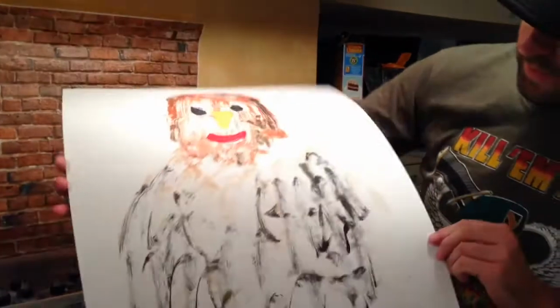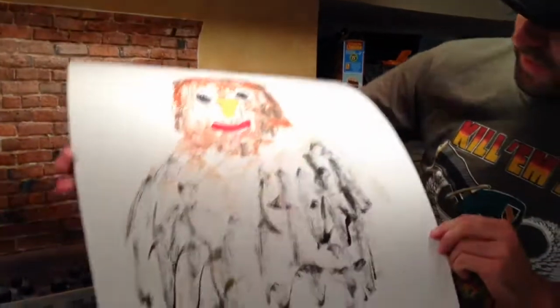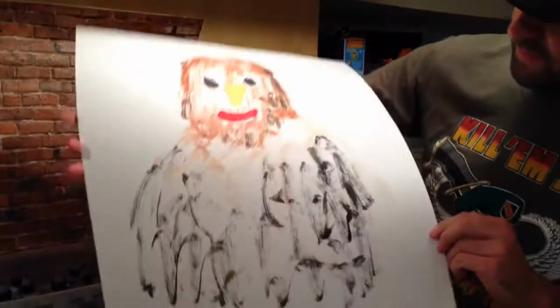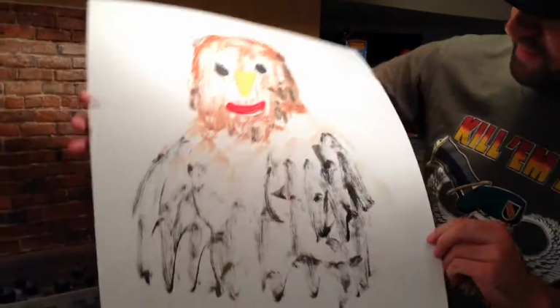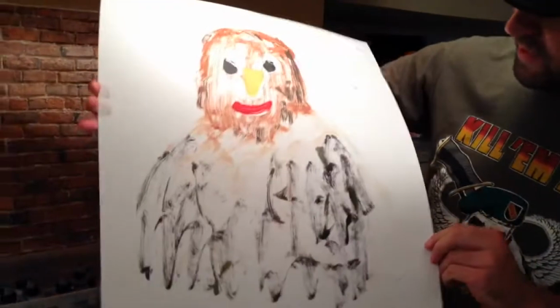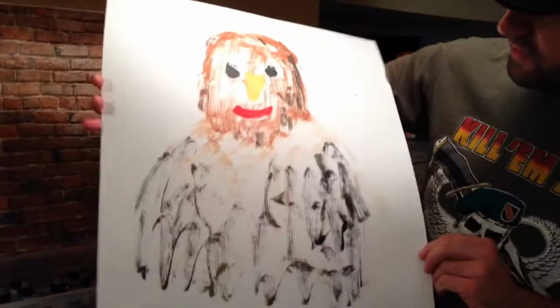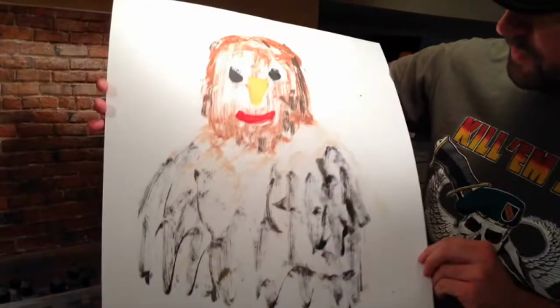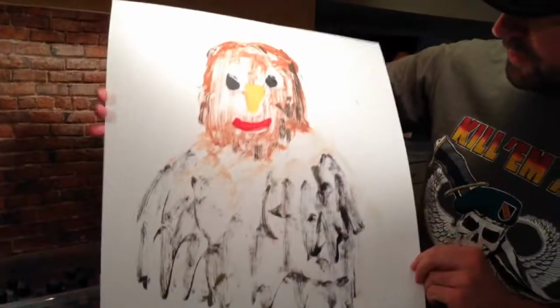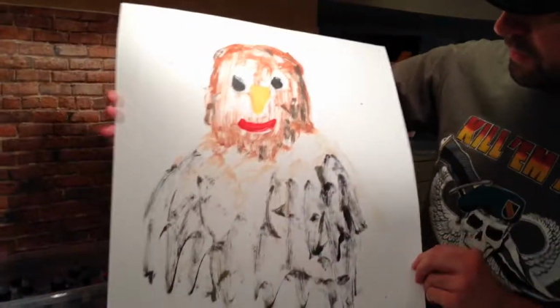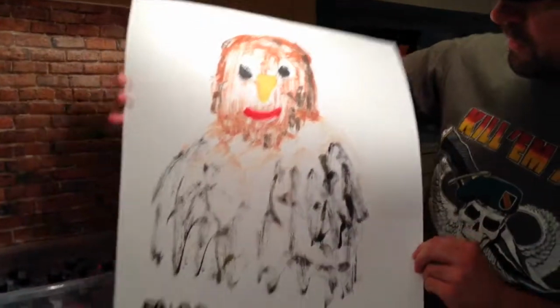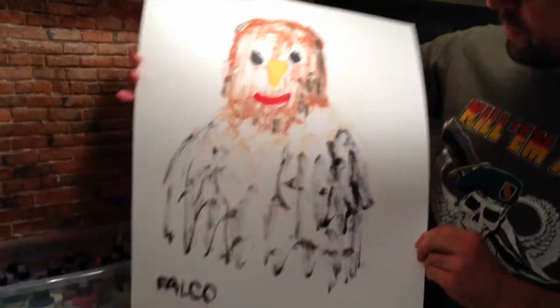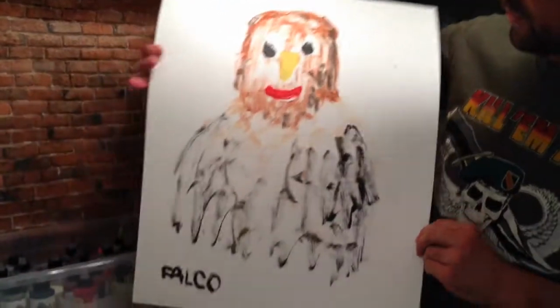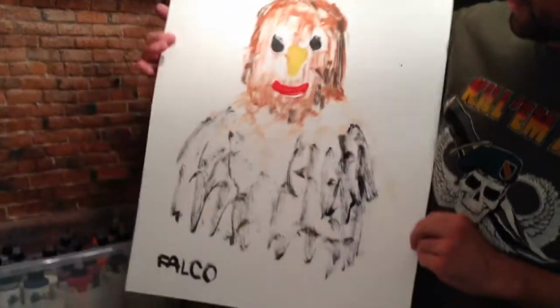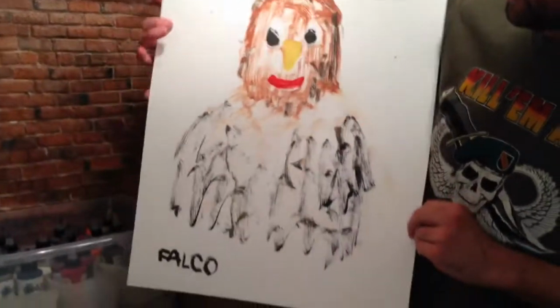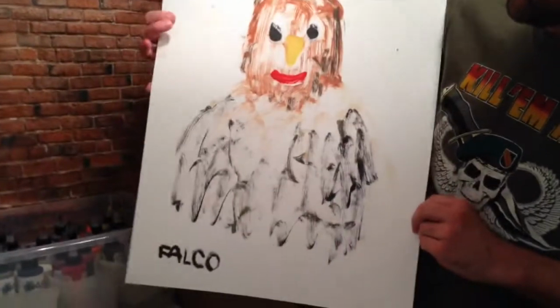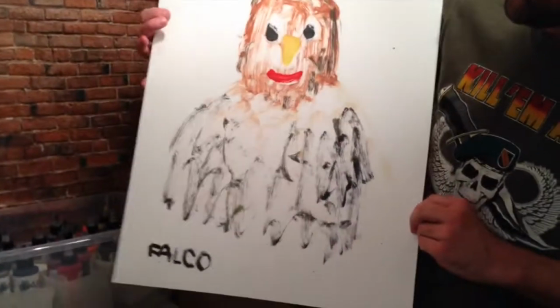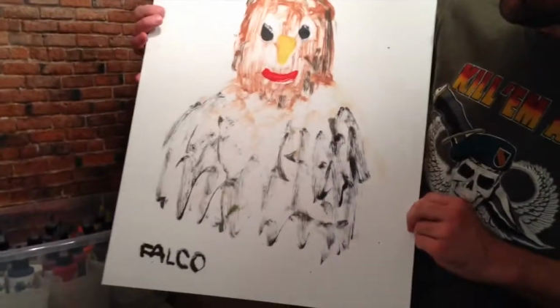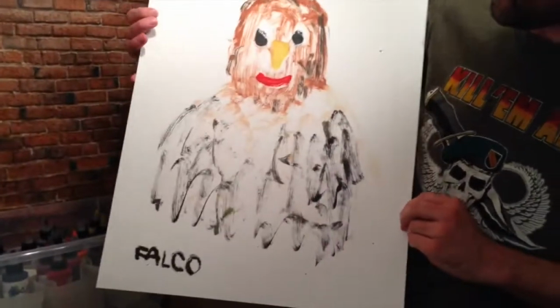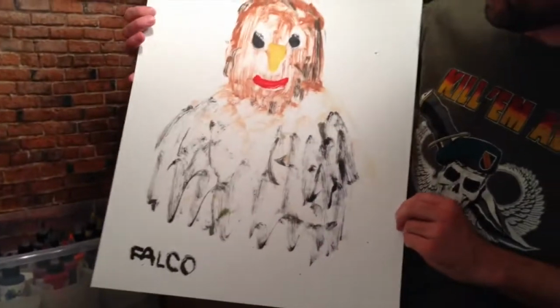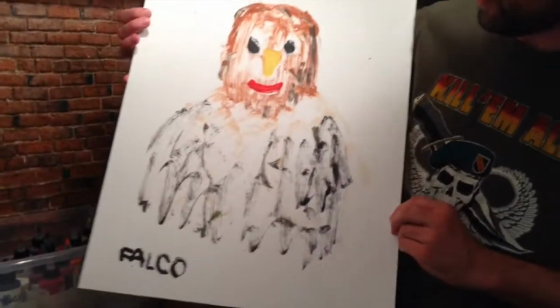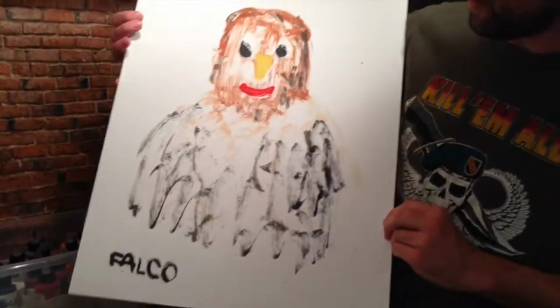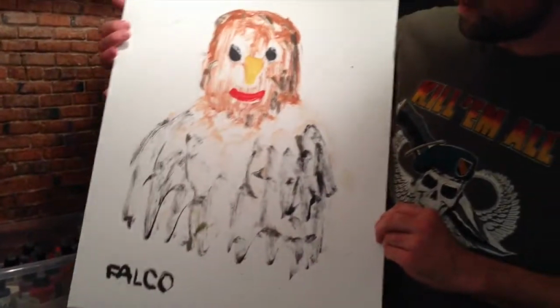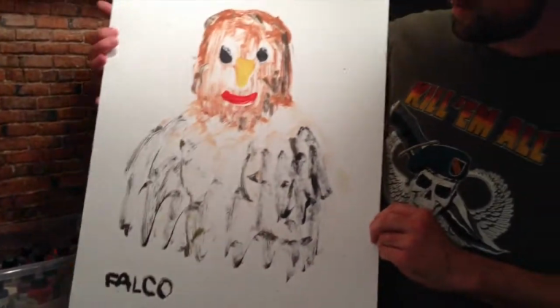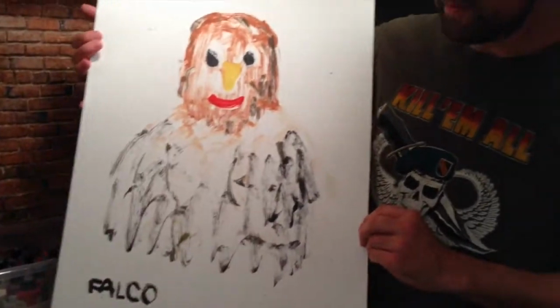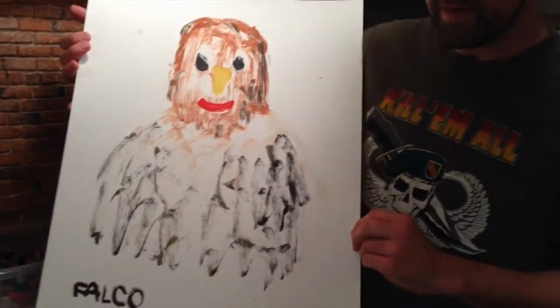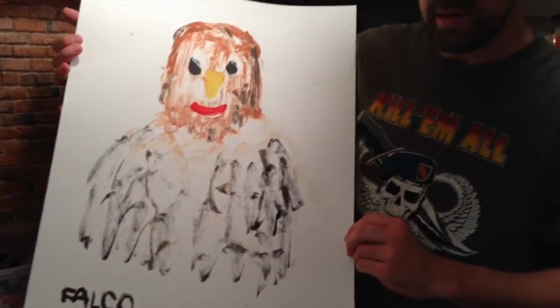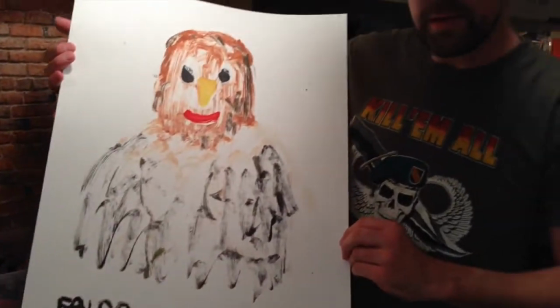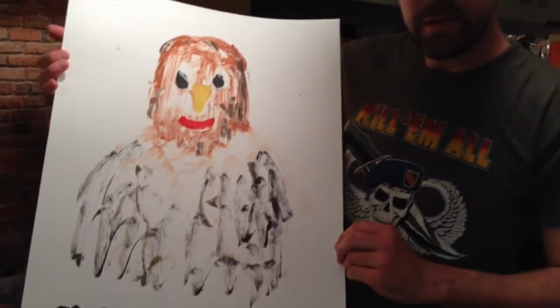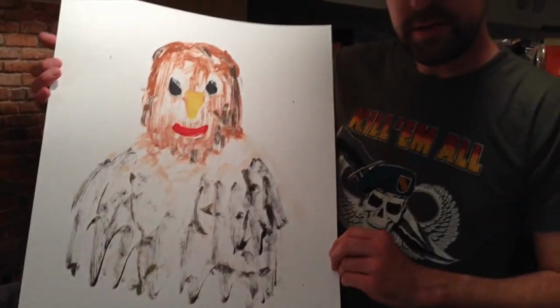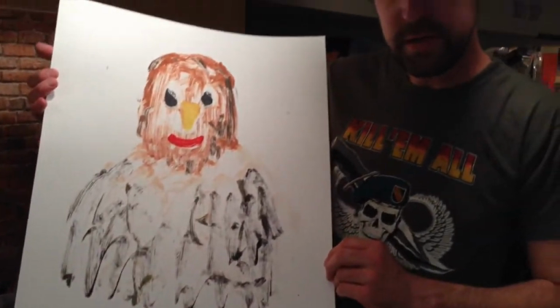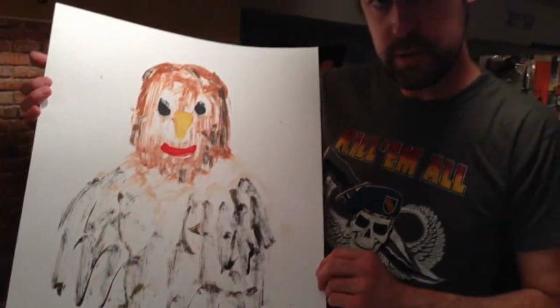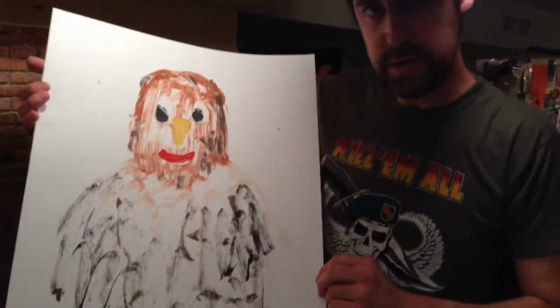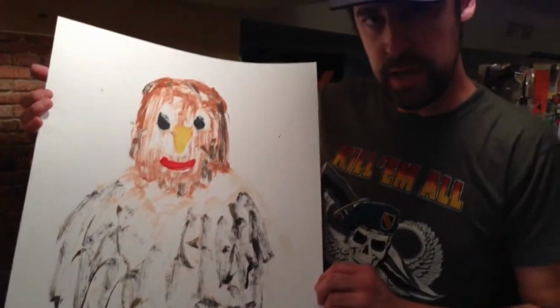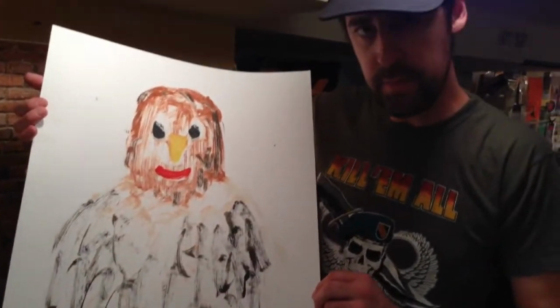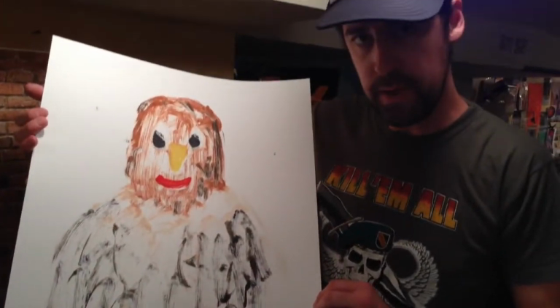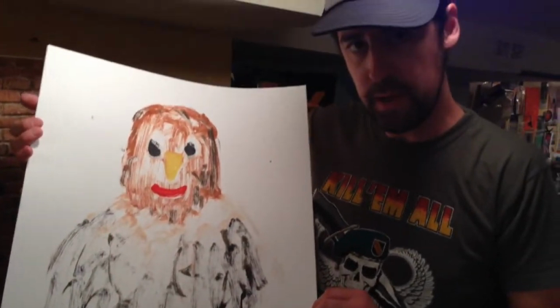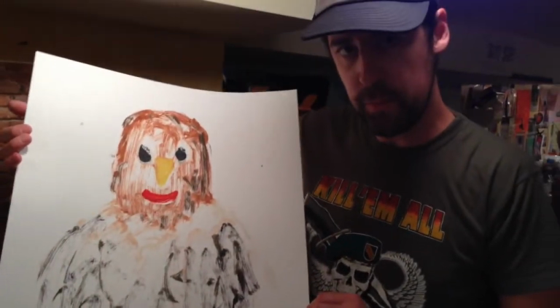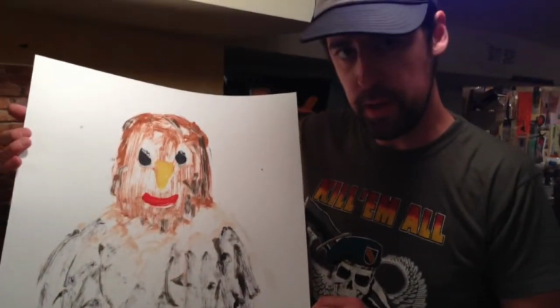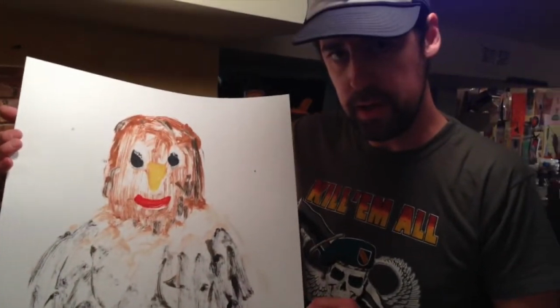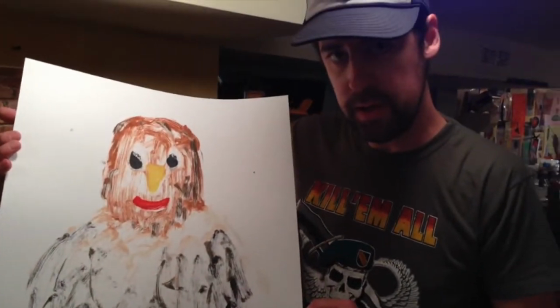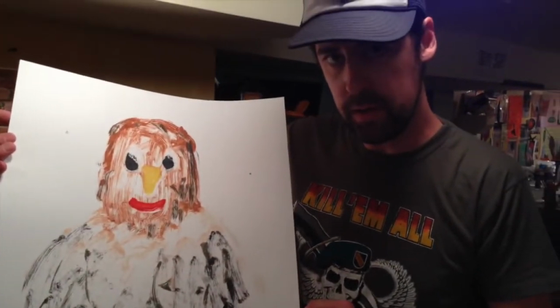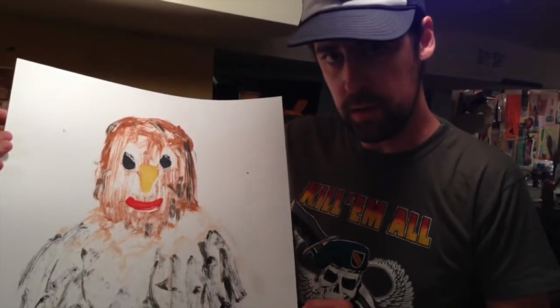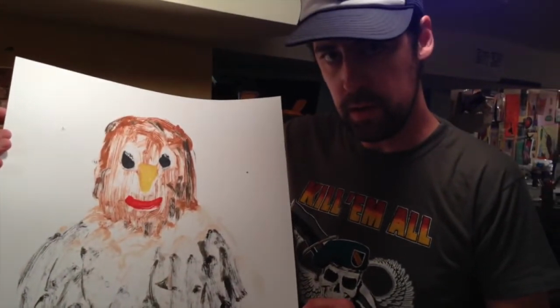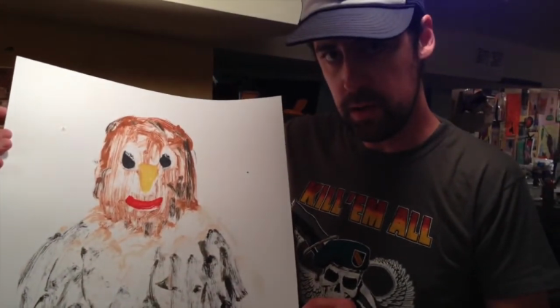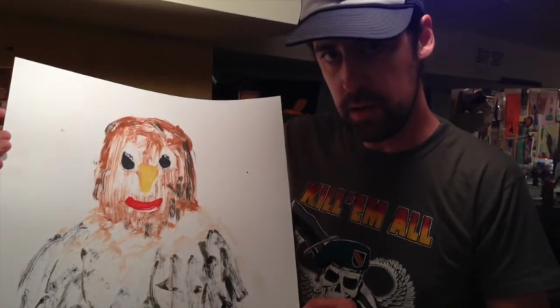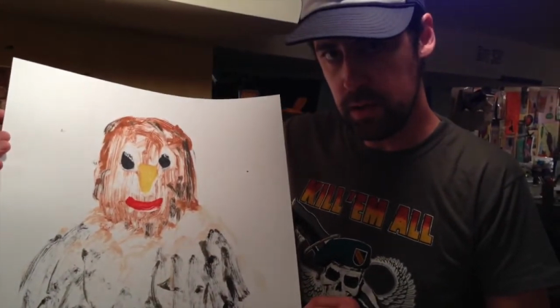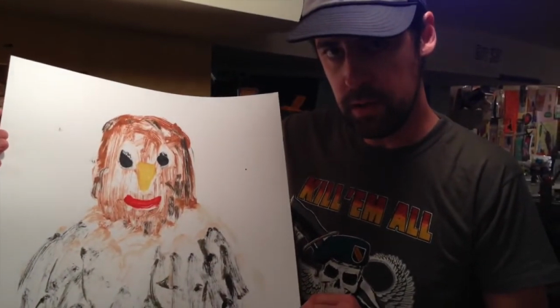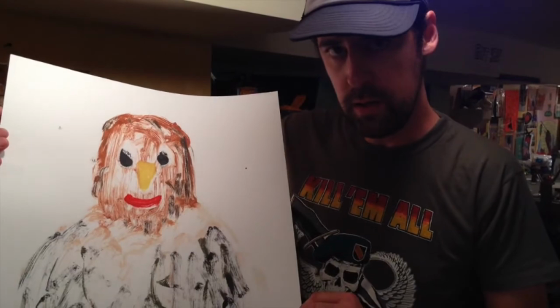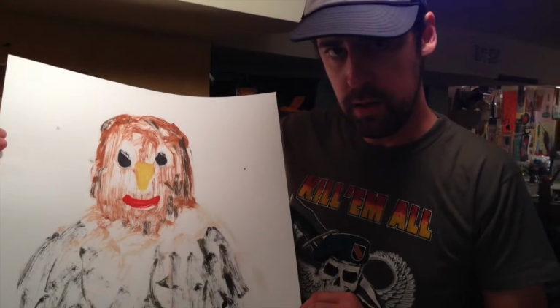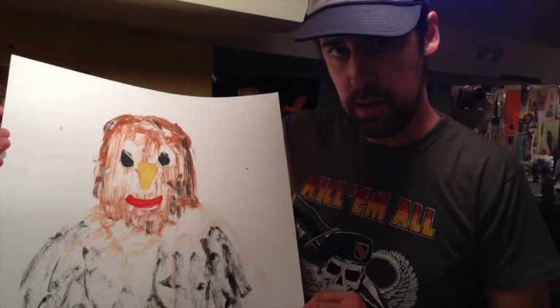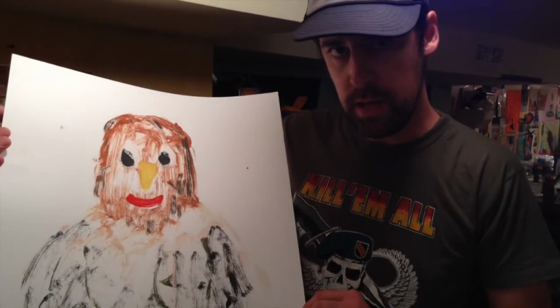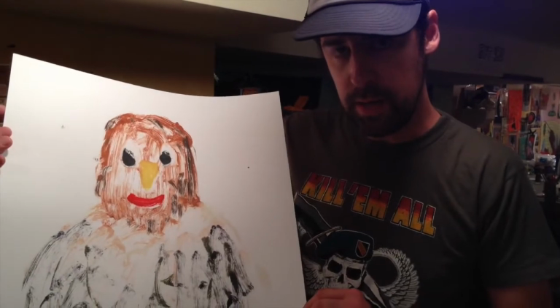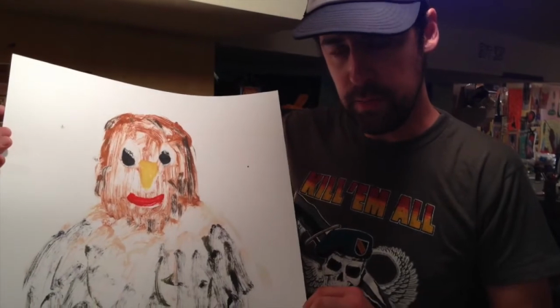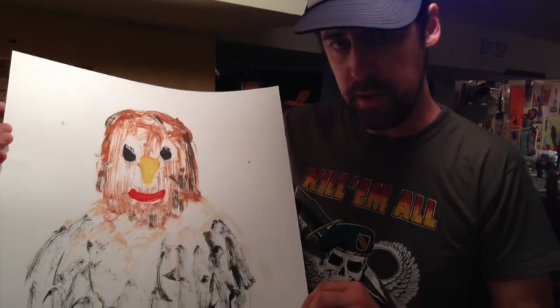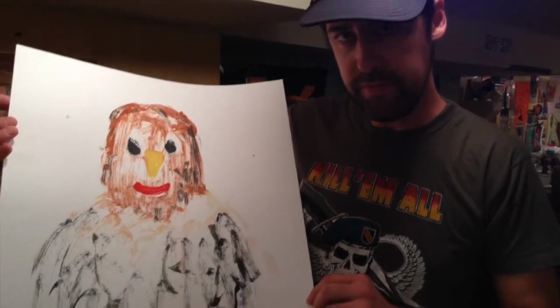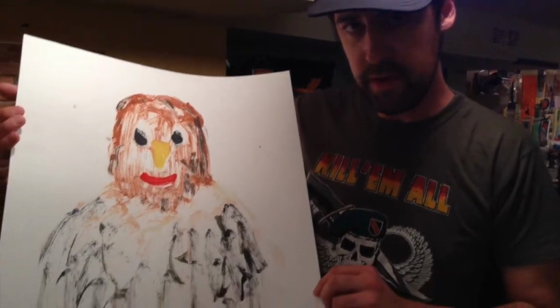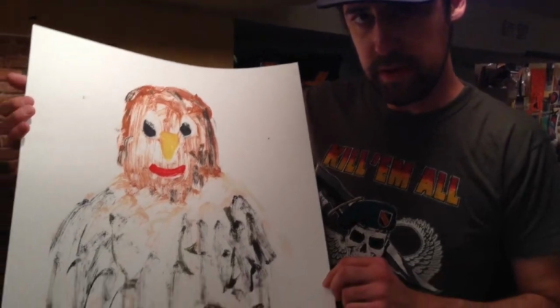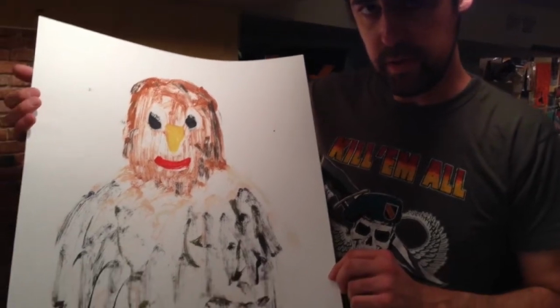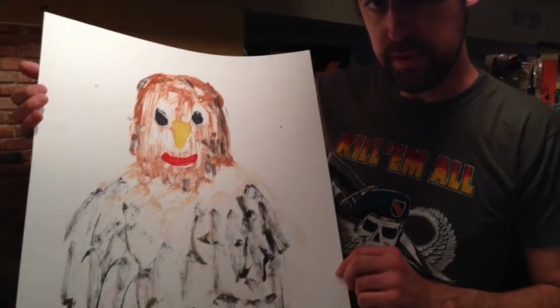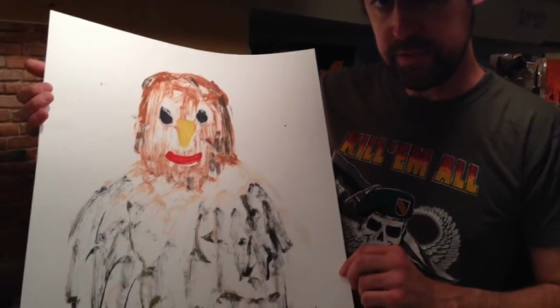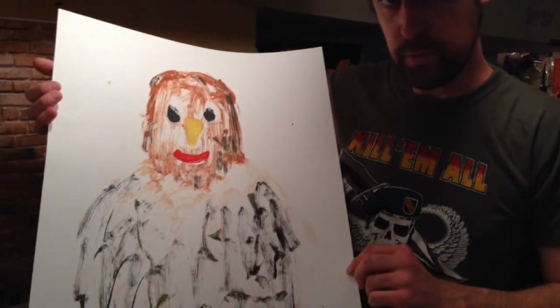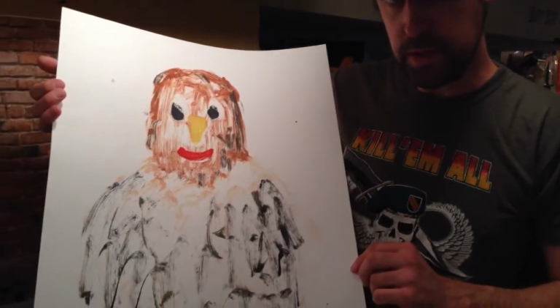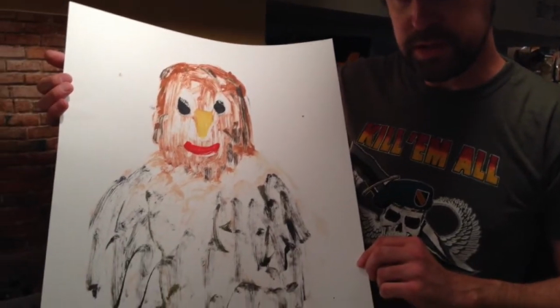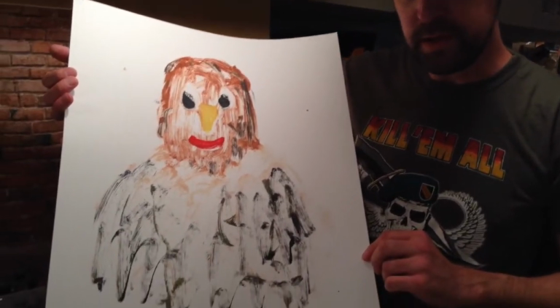And I'm done — there you have it. My name is now spelled the right way. Just shows you how to monoprint an eagle. I'm Ronnie Falco, thanks for watching.